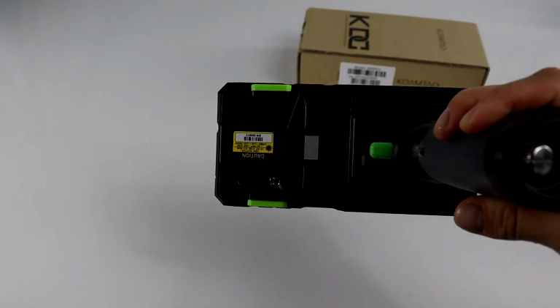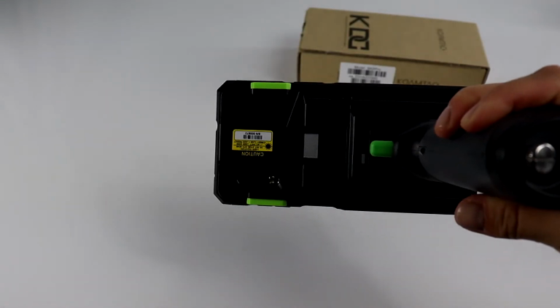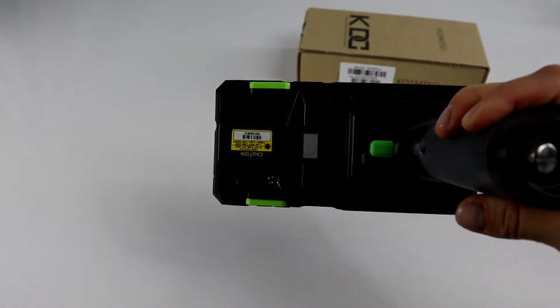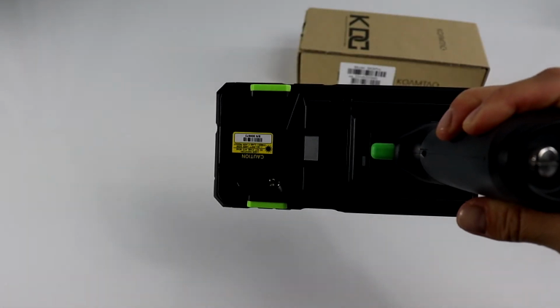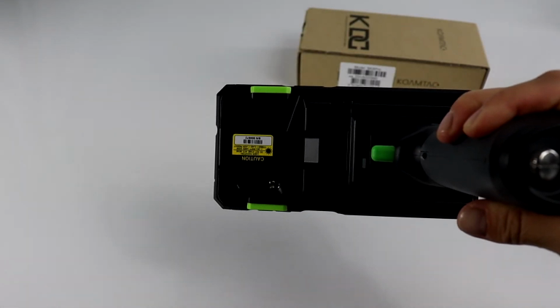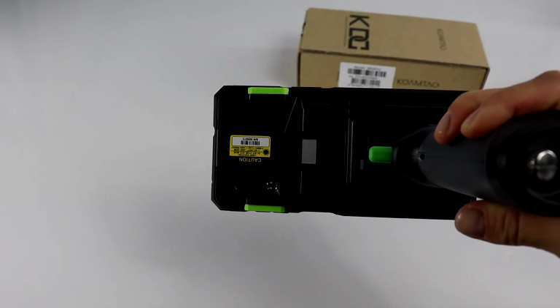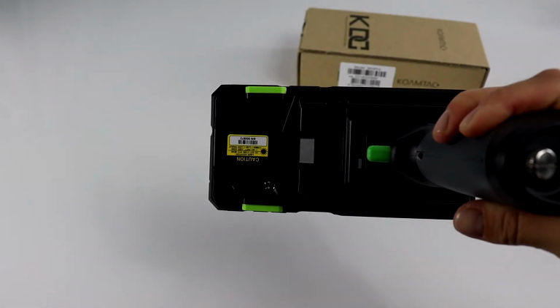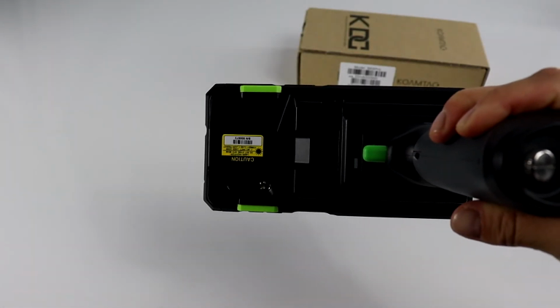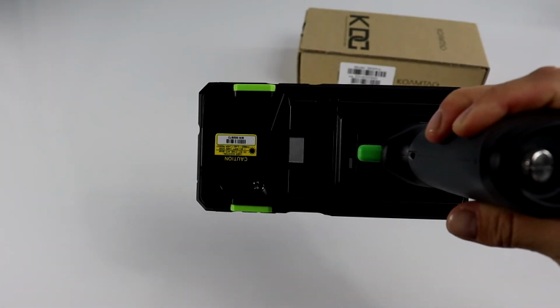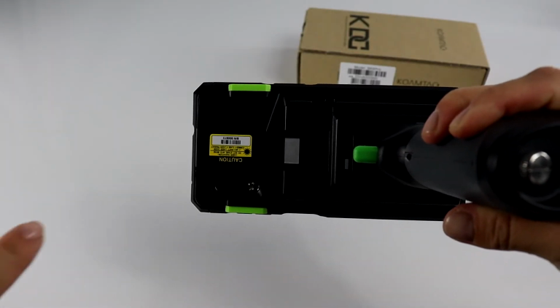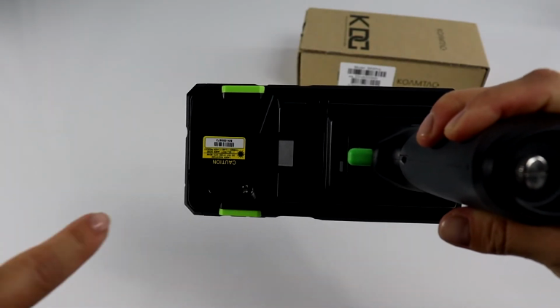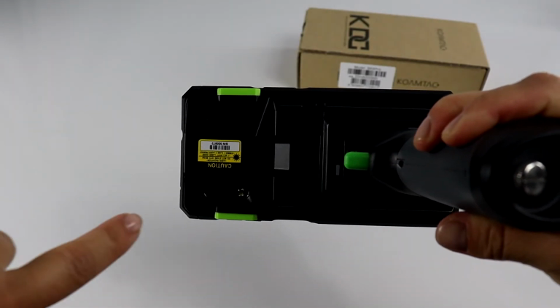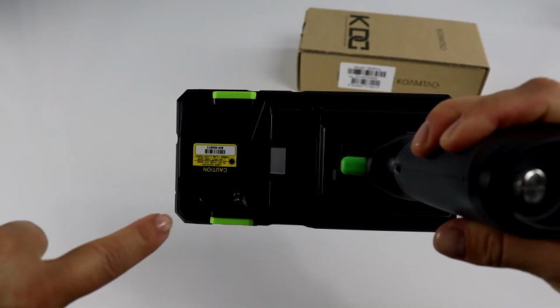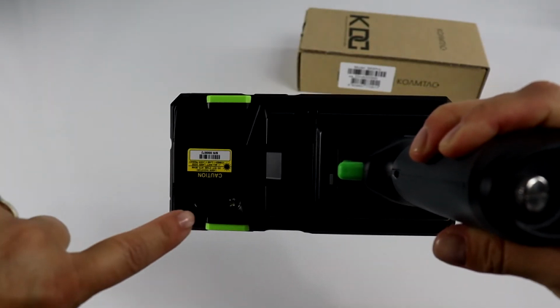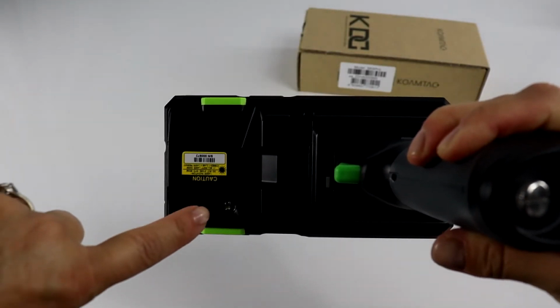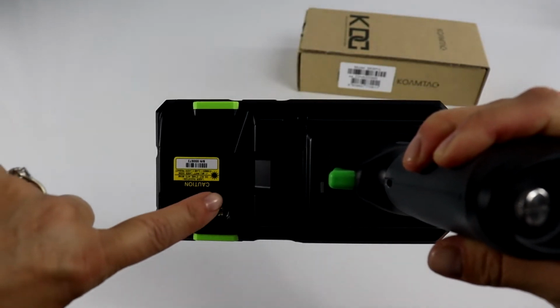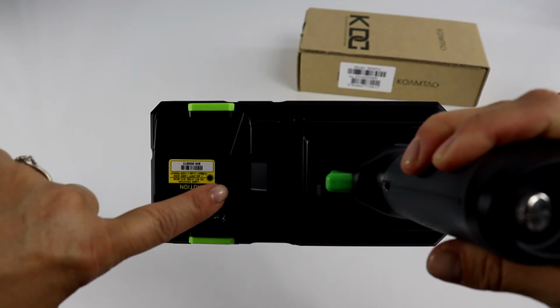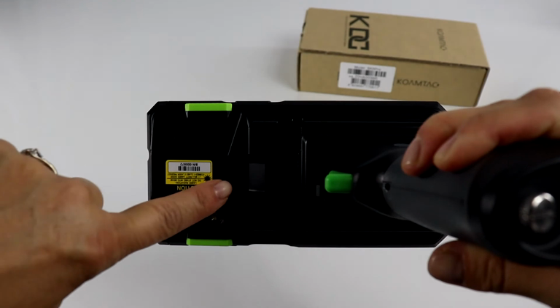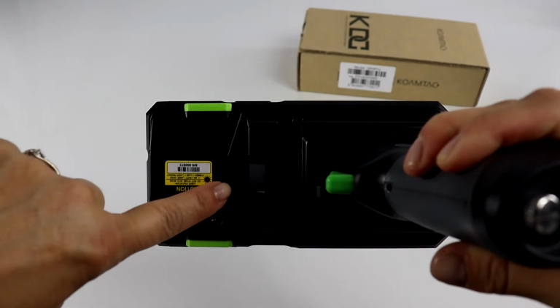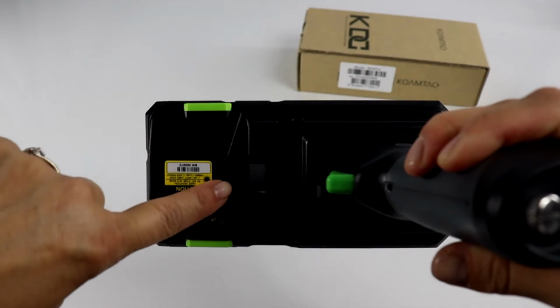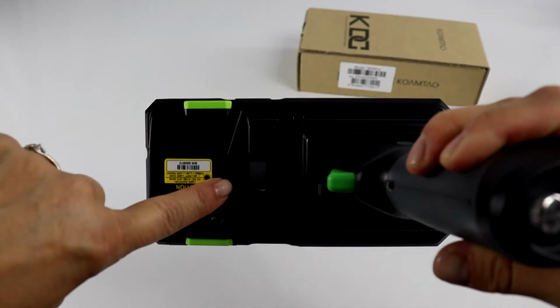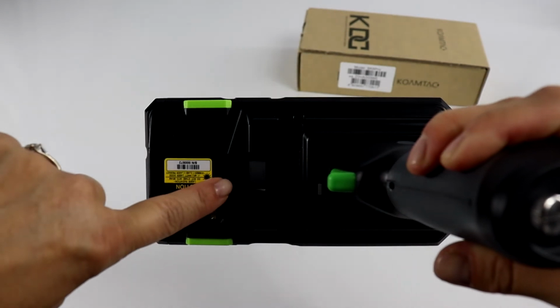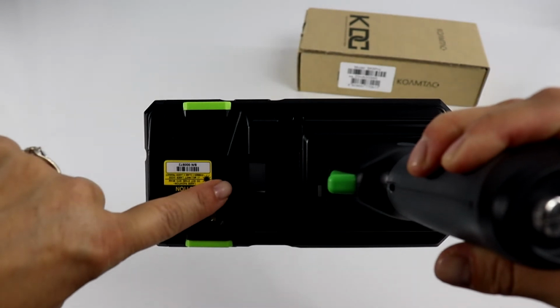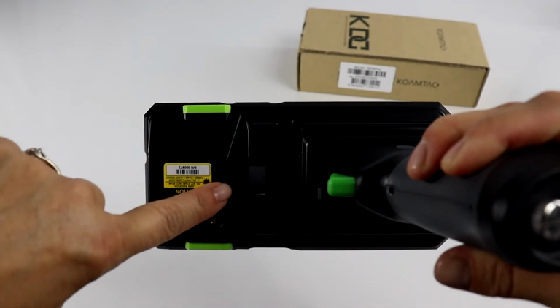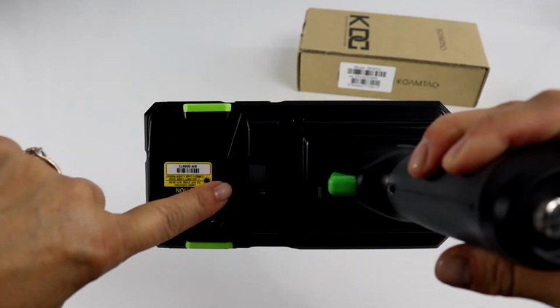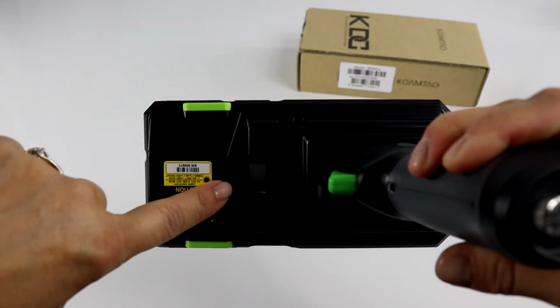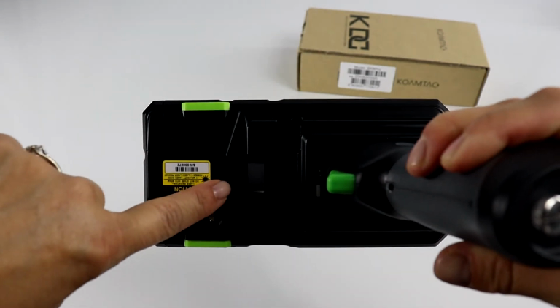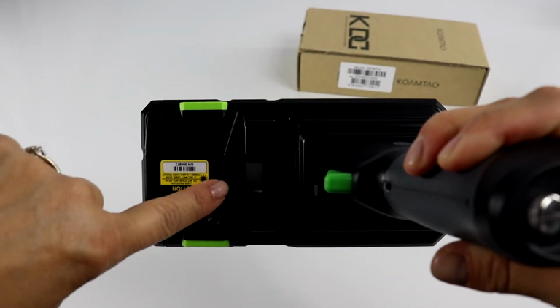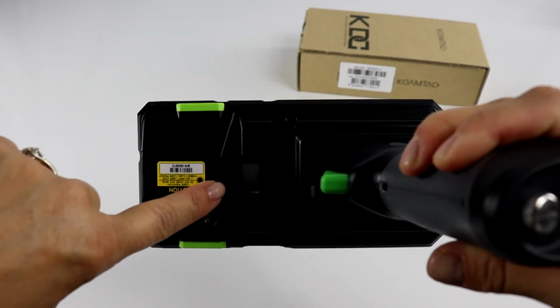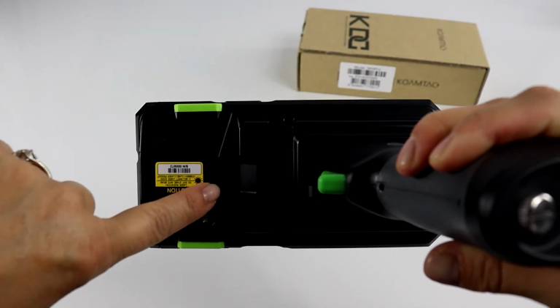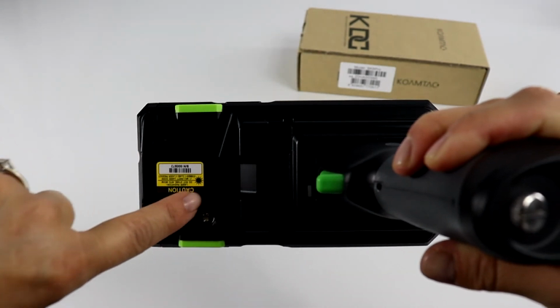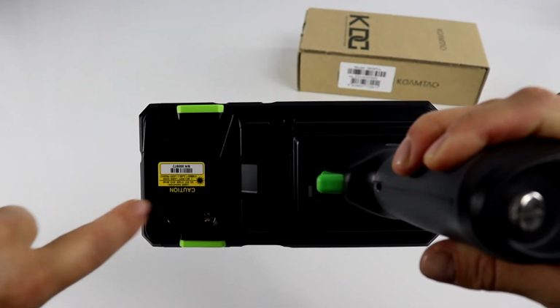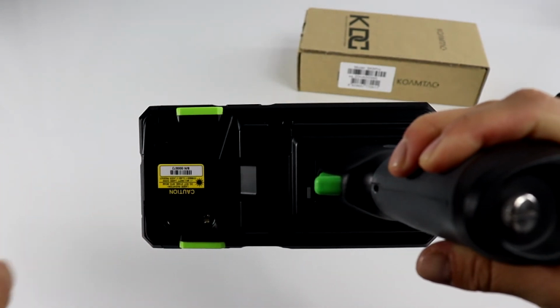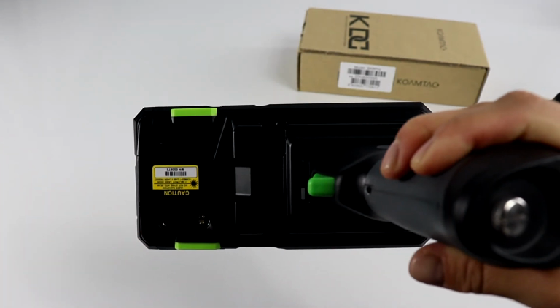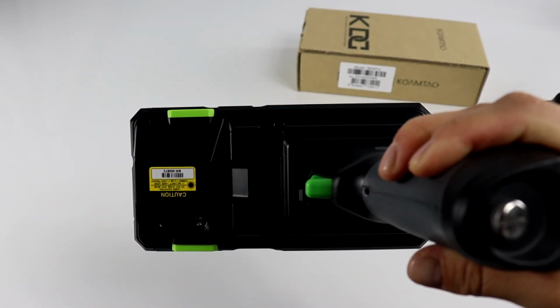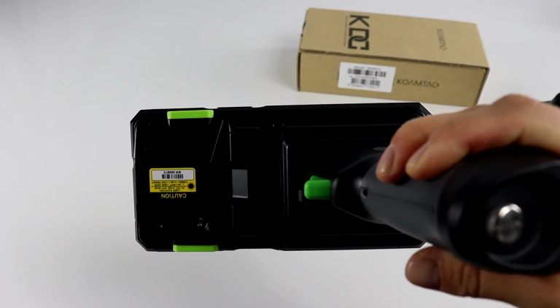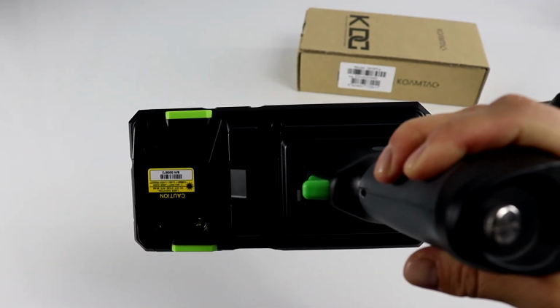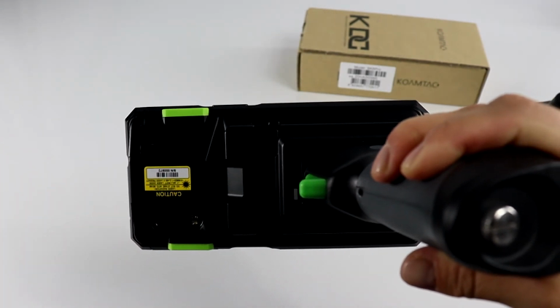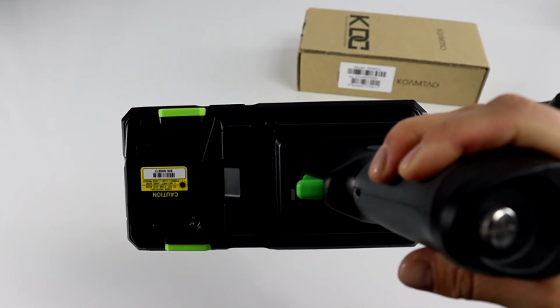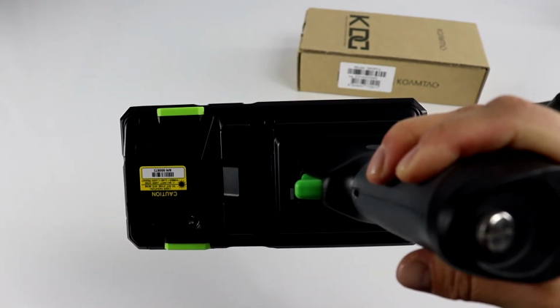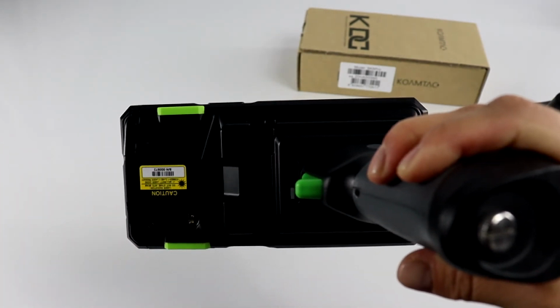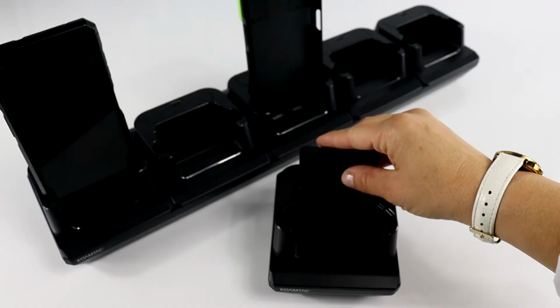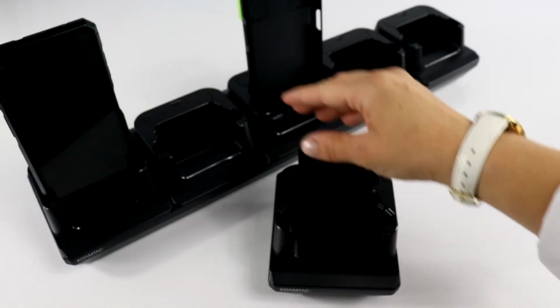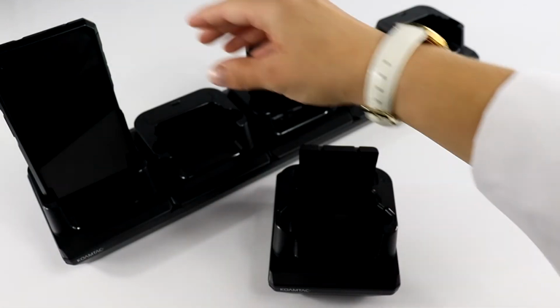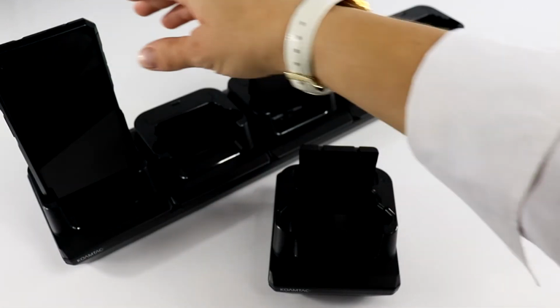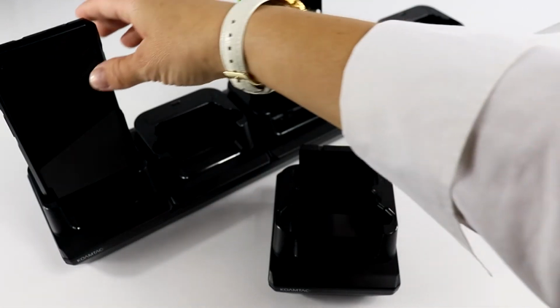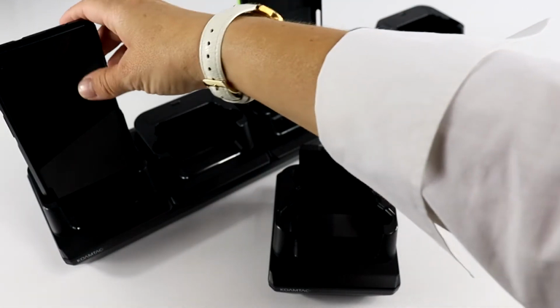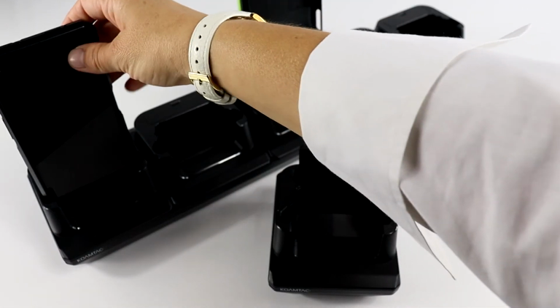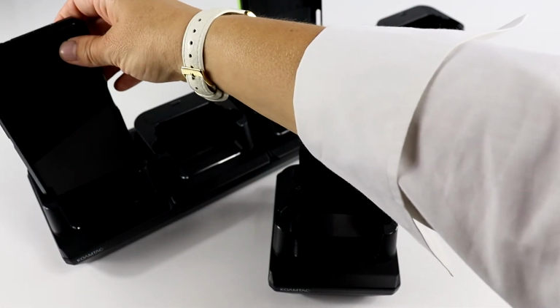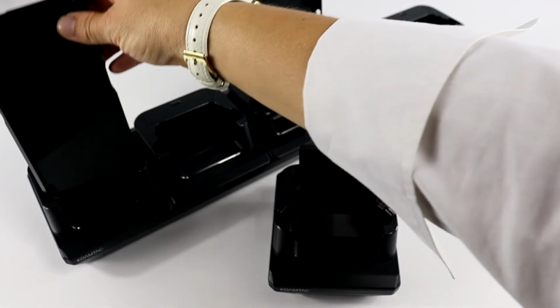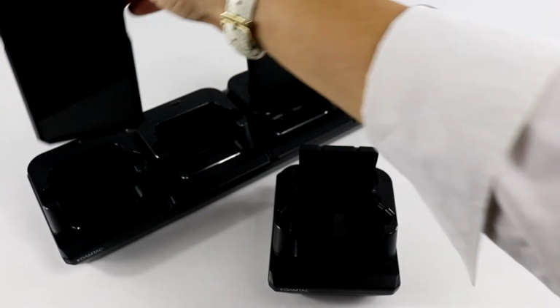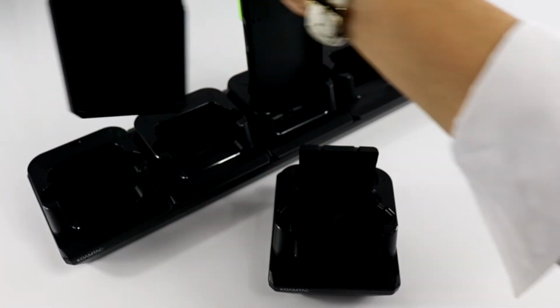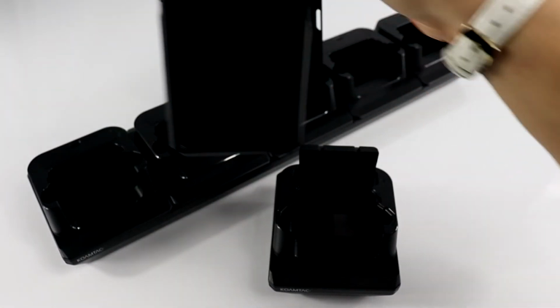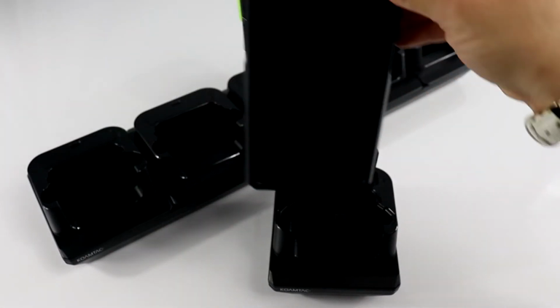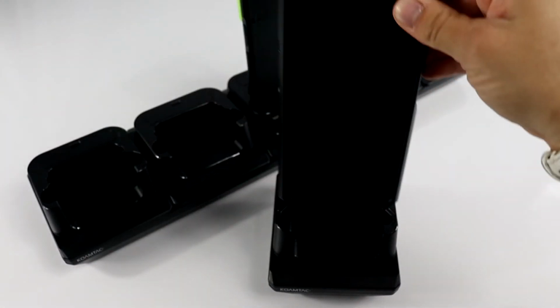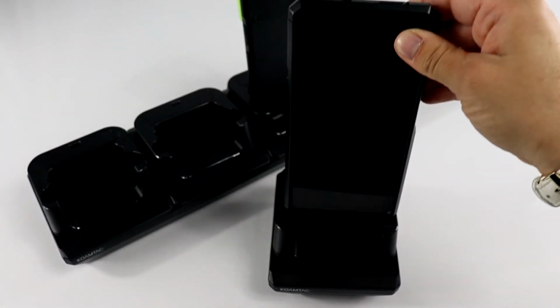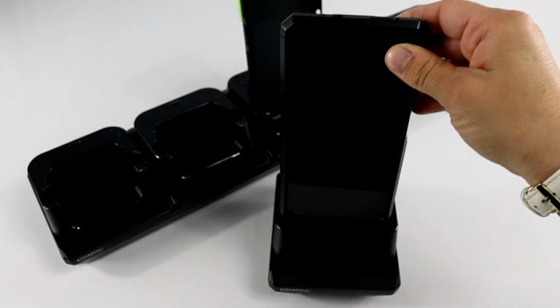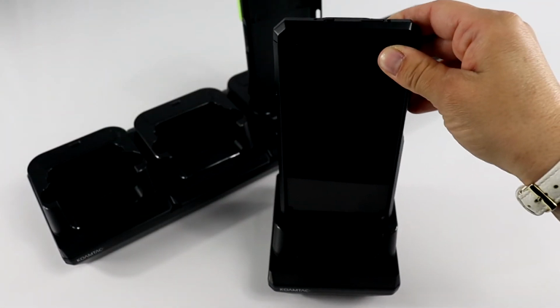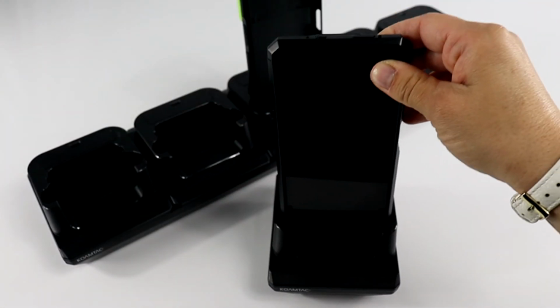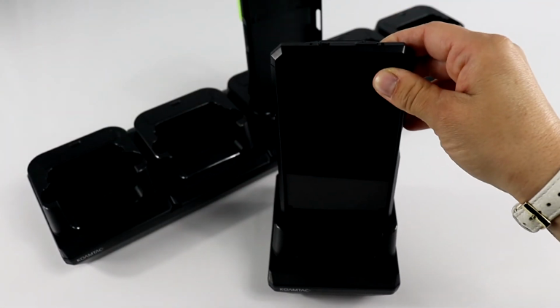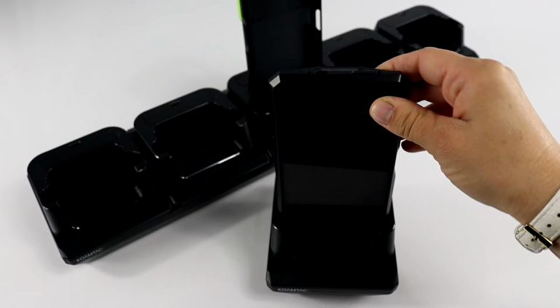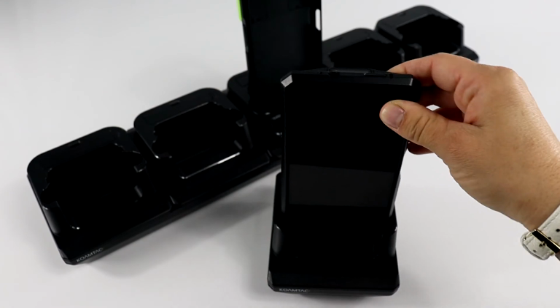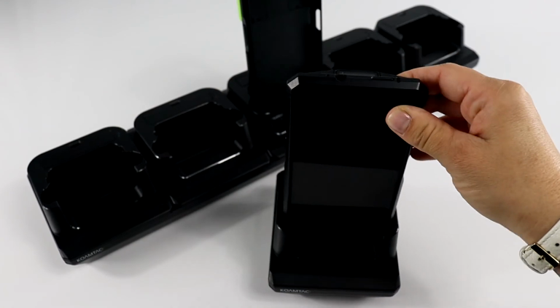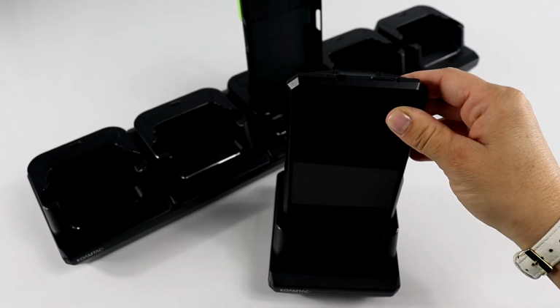The SKX can be charged via the USB port or in a one-slot or five-slot charging cradle.